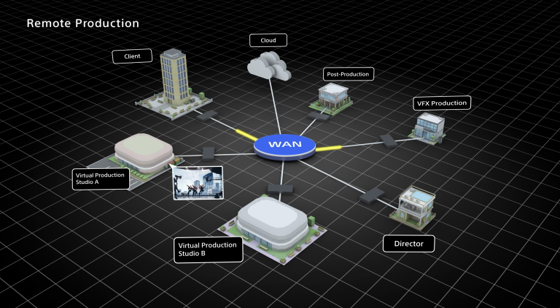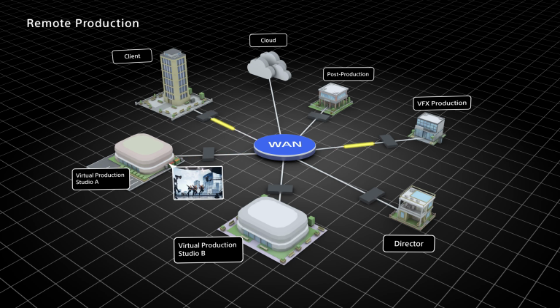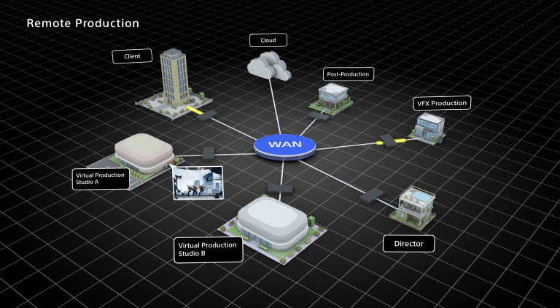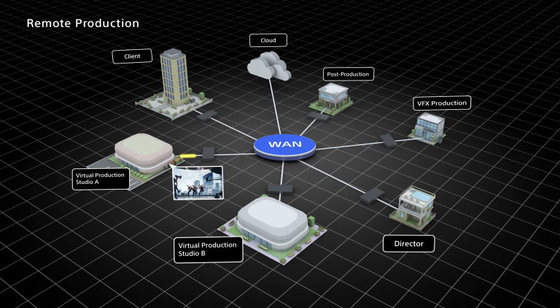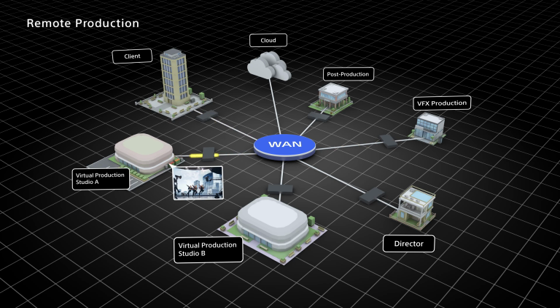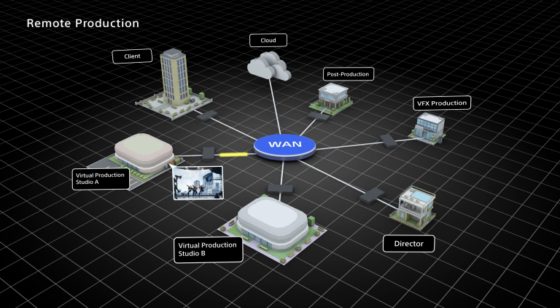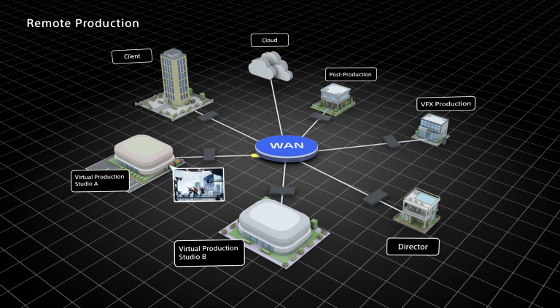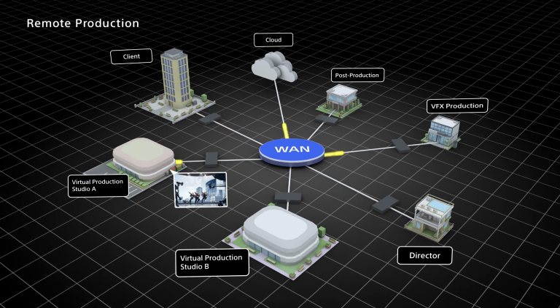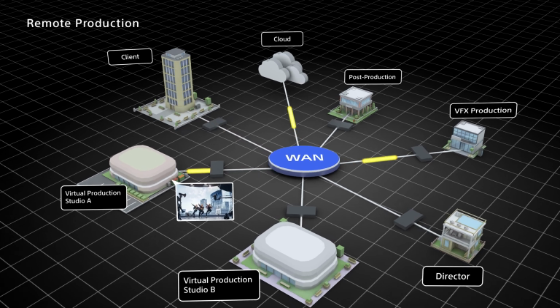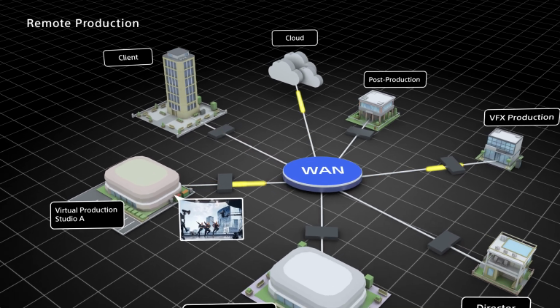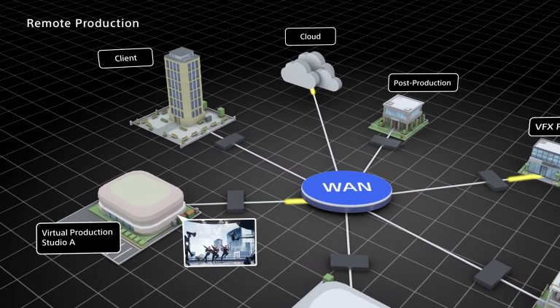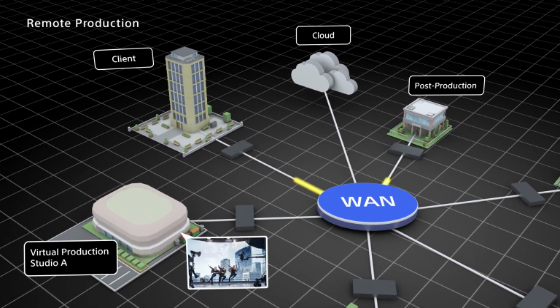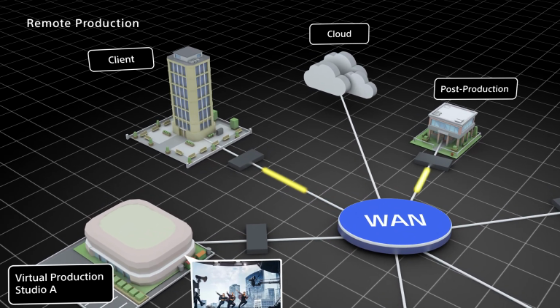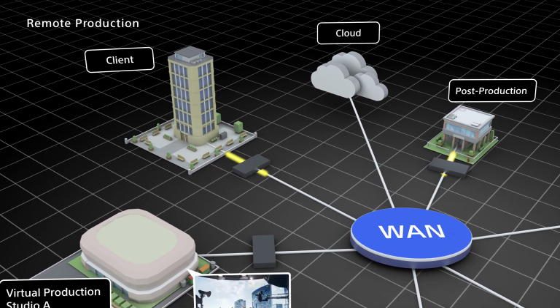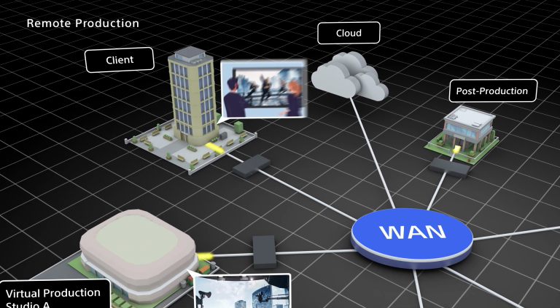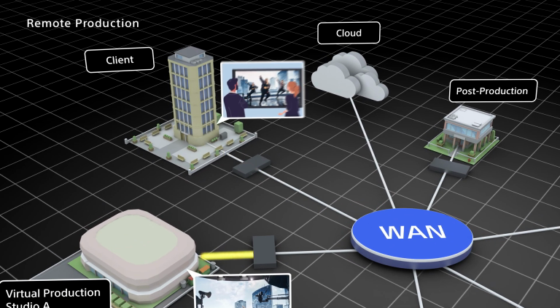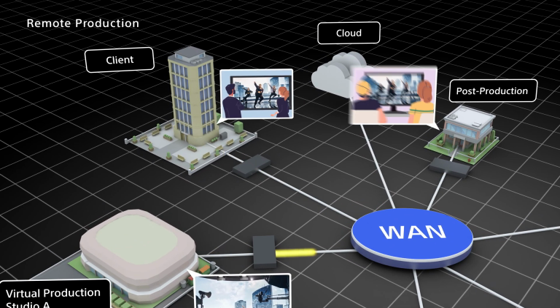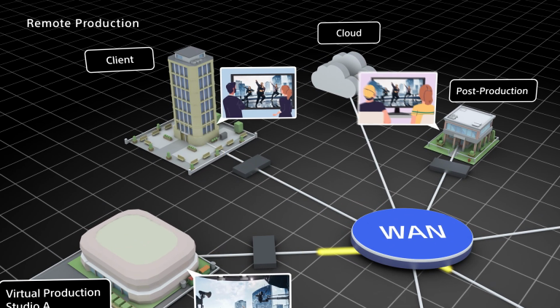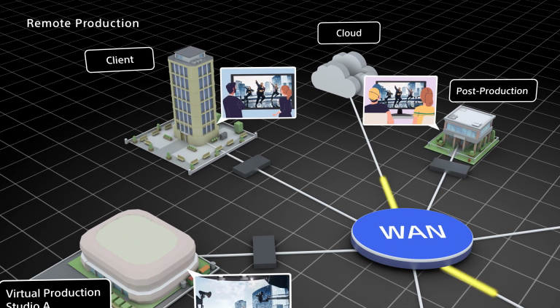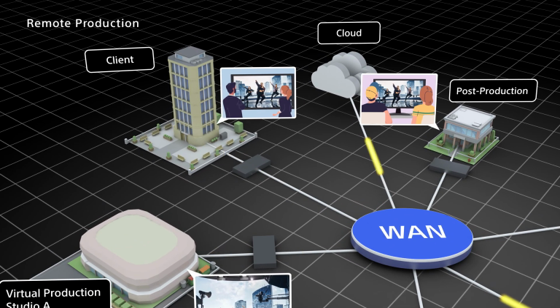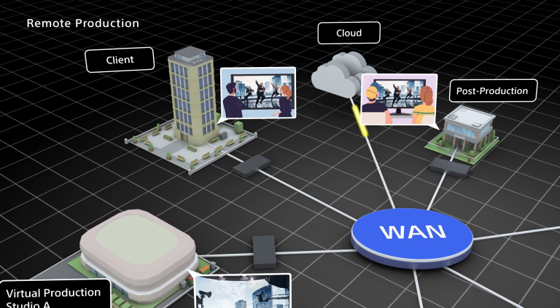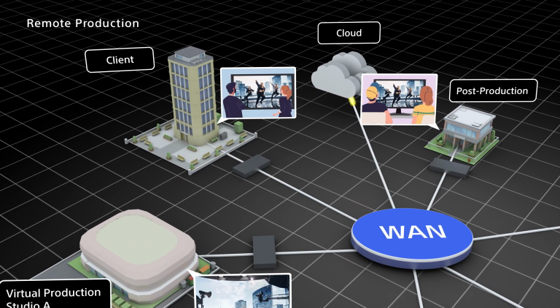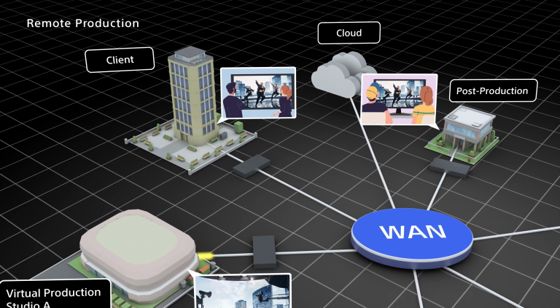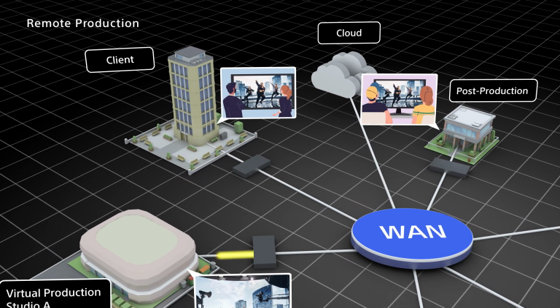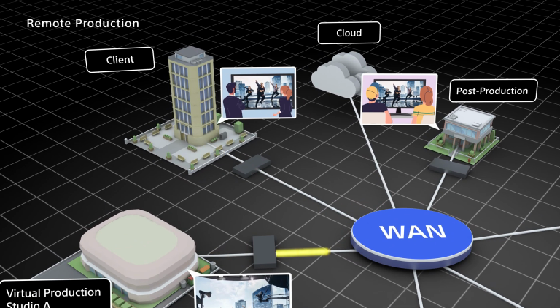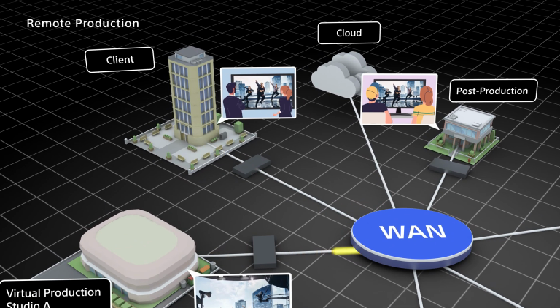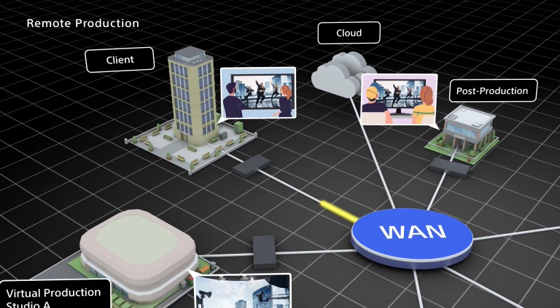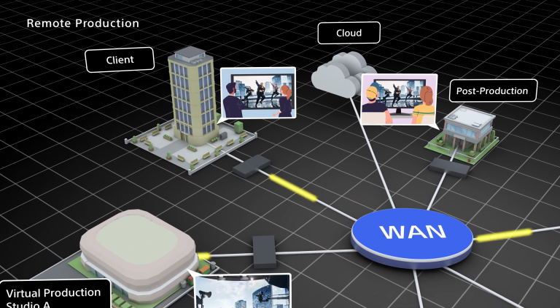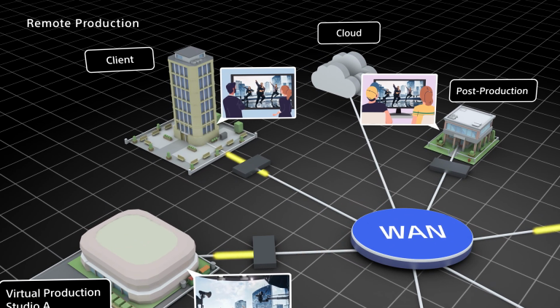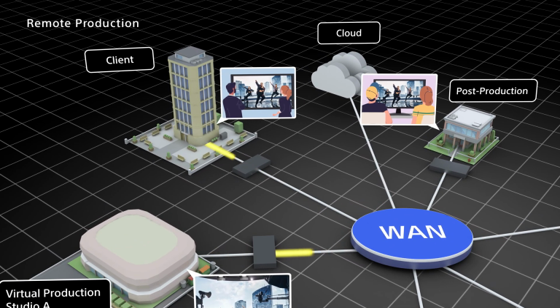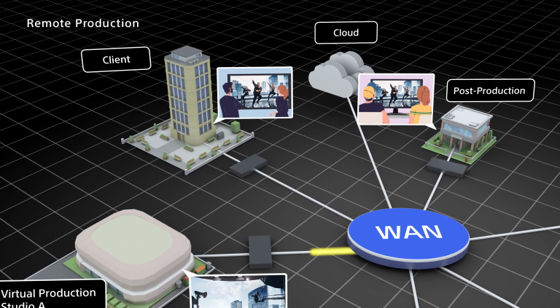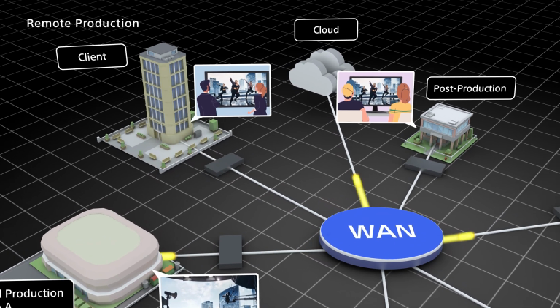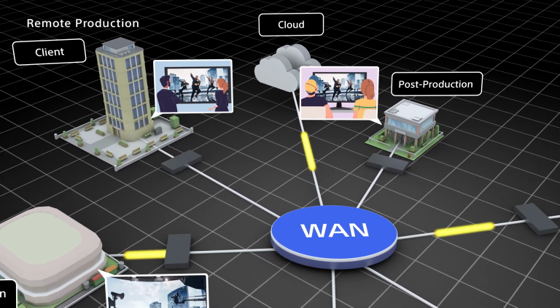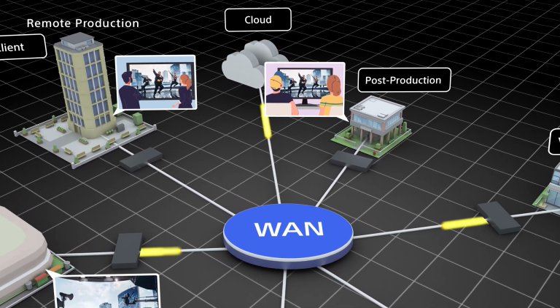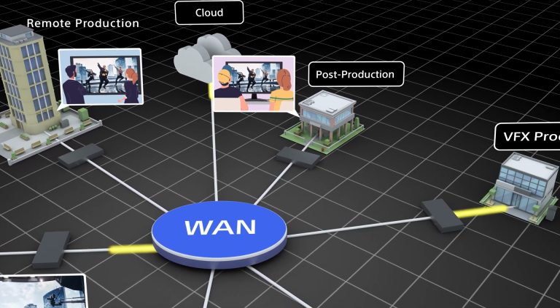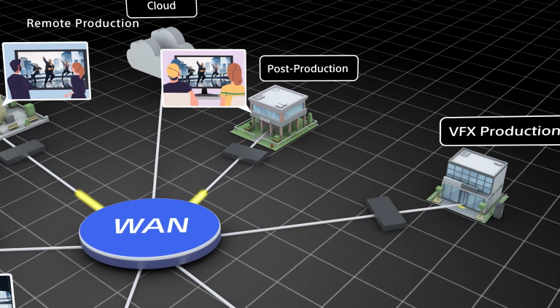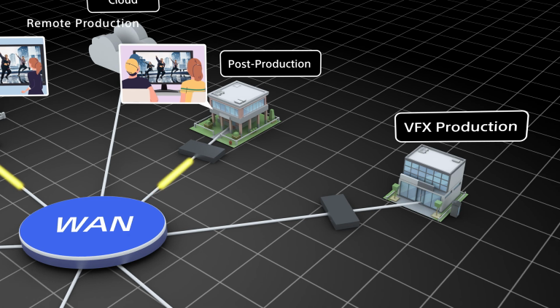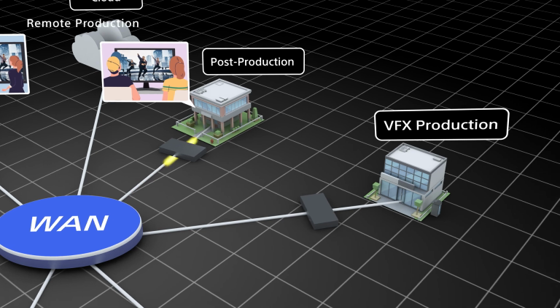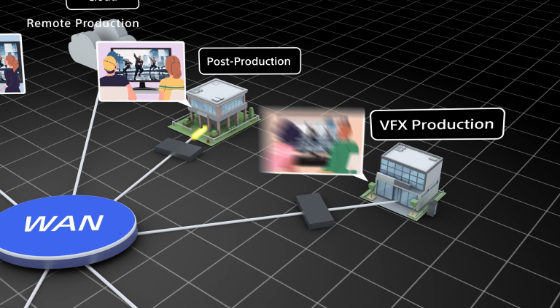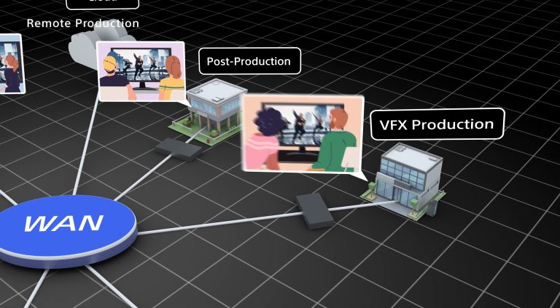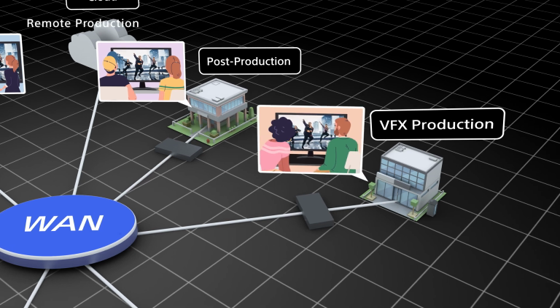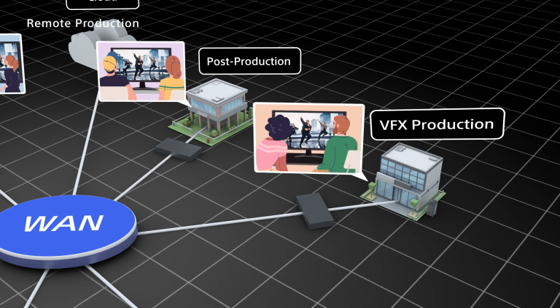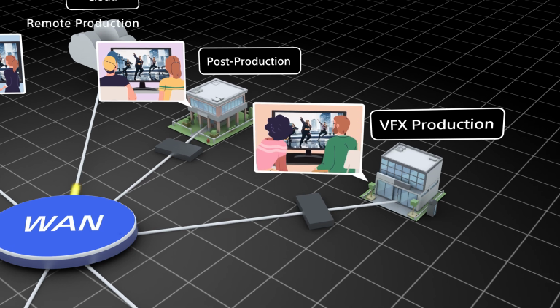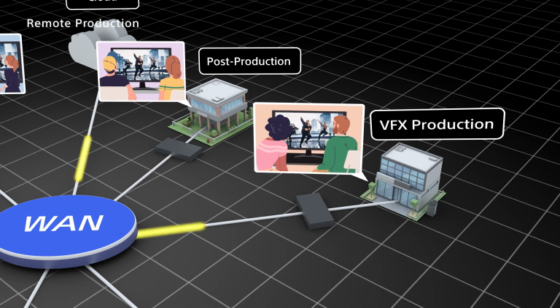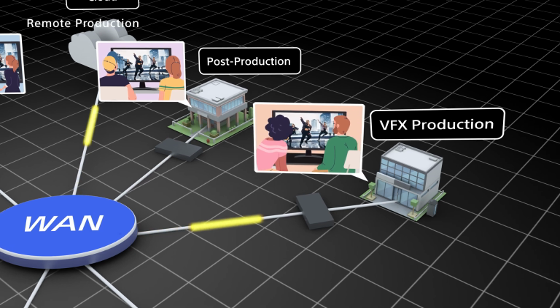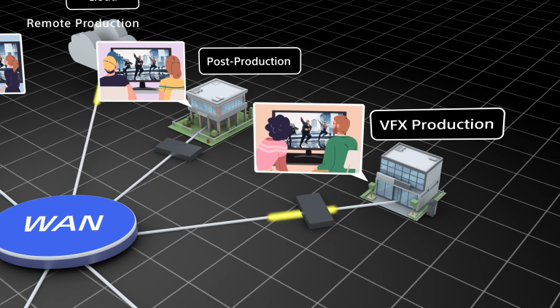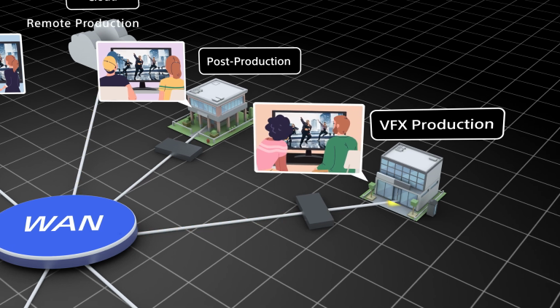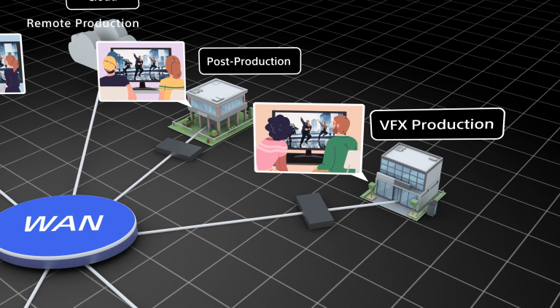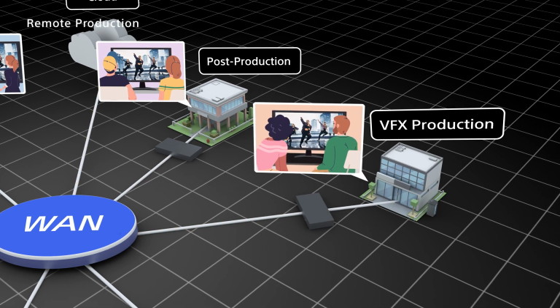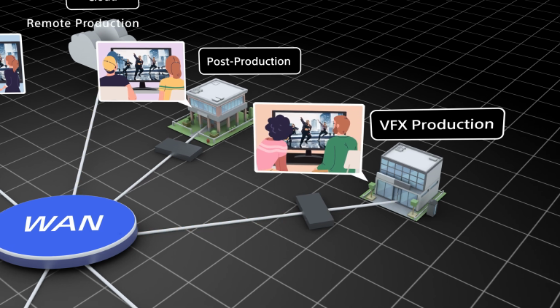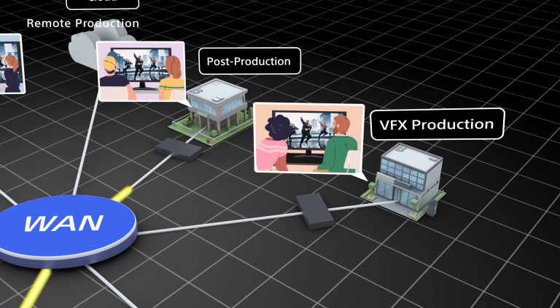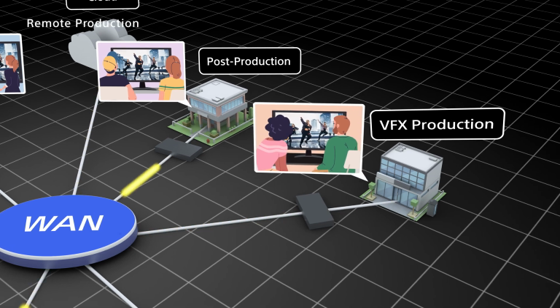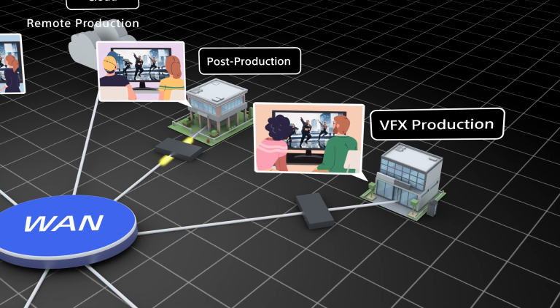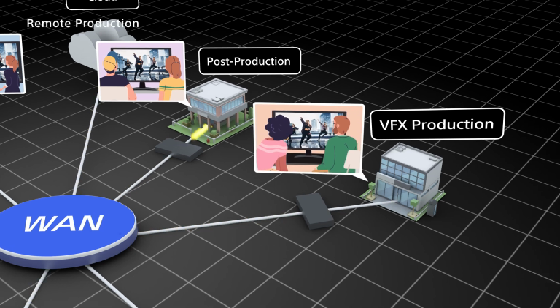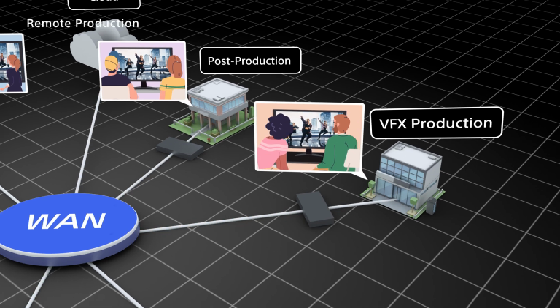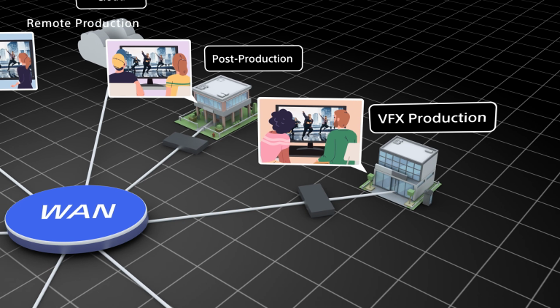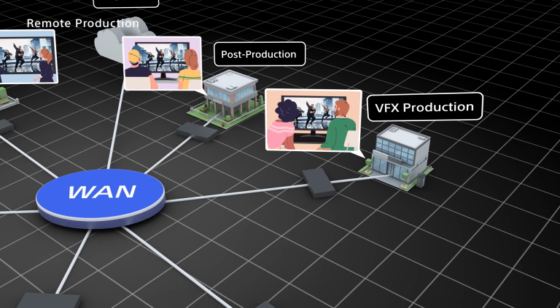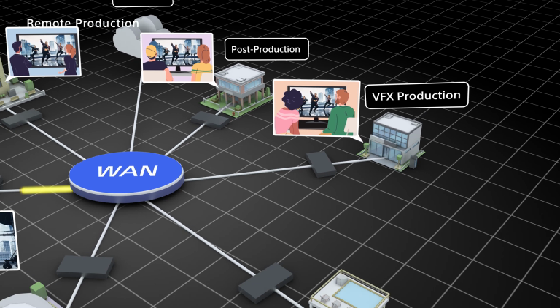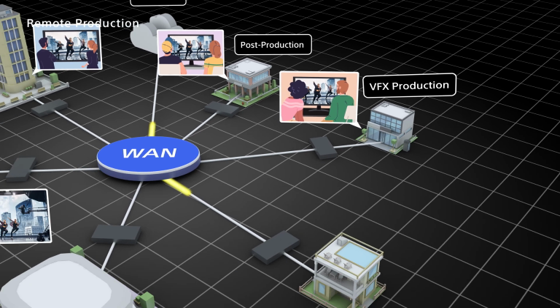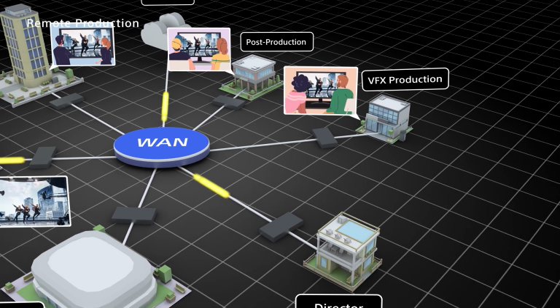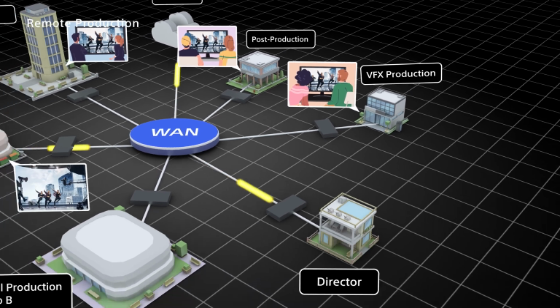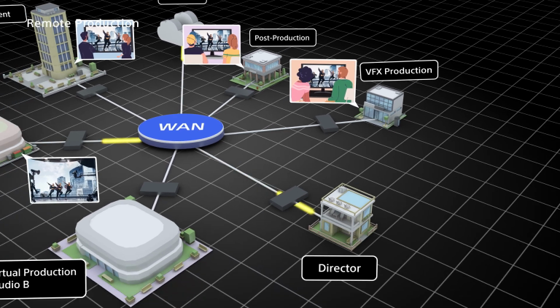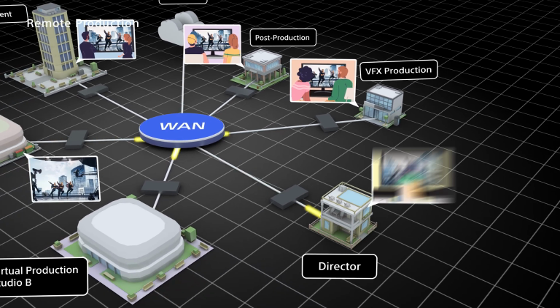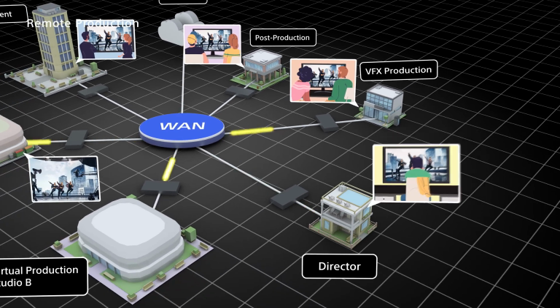we are seeing a rapid rise in the number of shoots where clients, the VFX and post-production team, and even directors attend filming remotely.